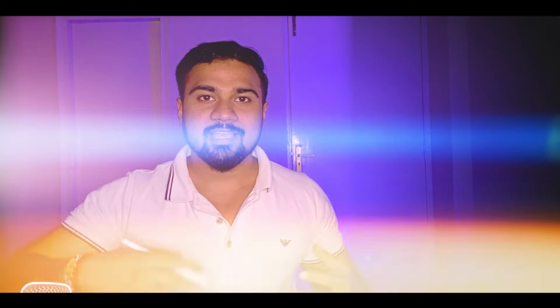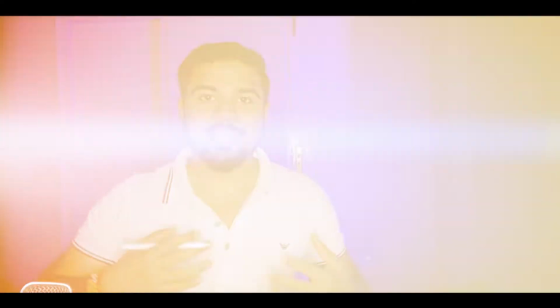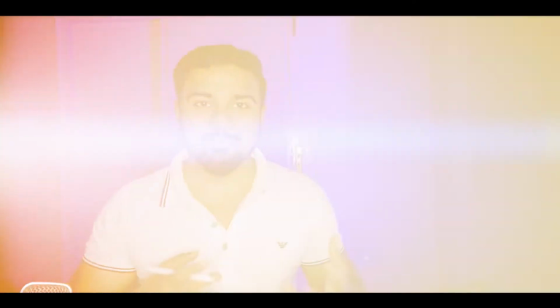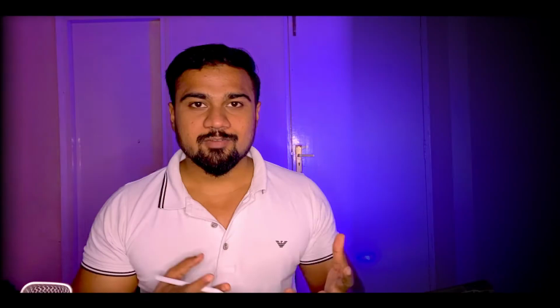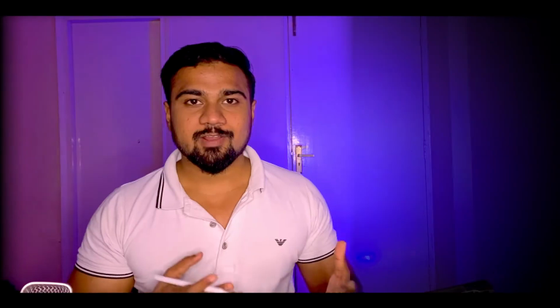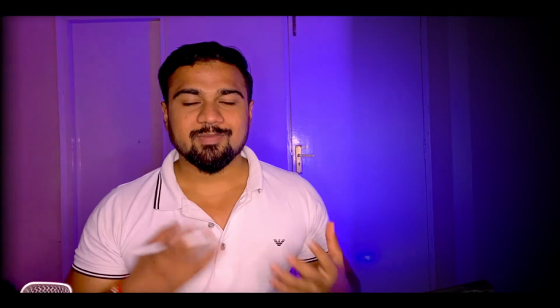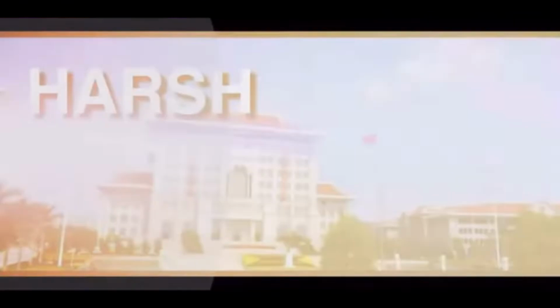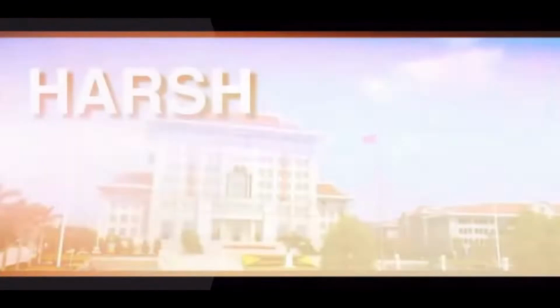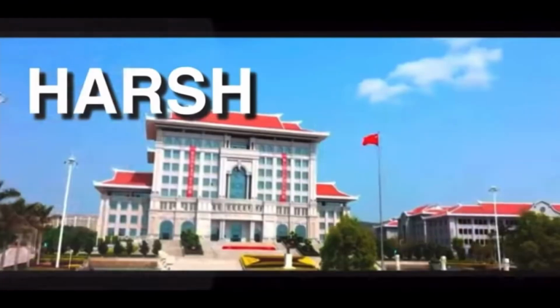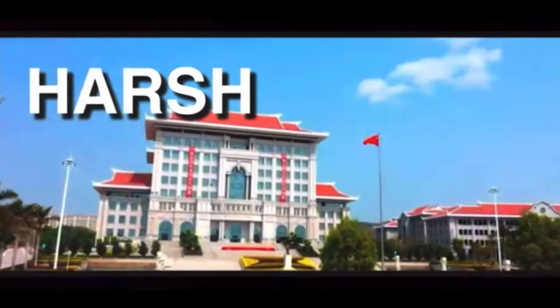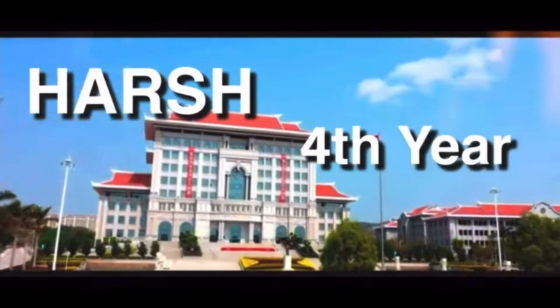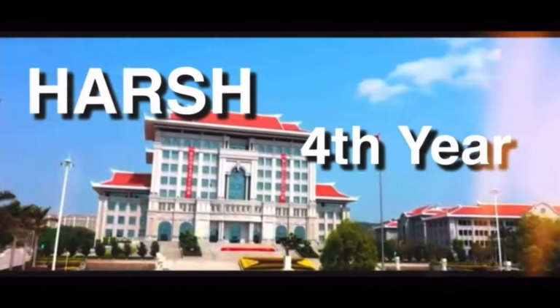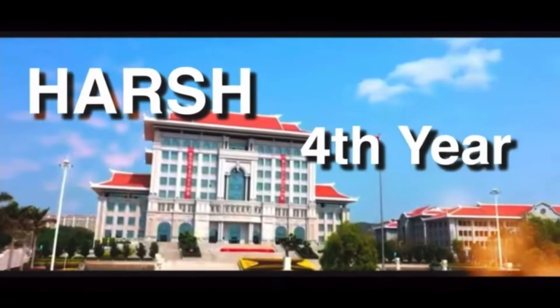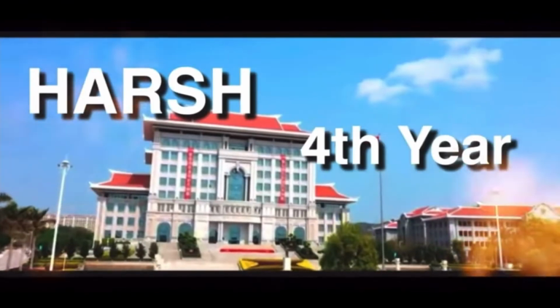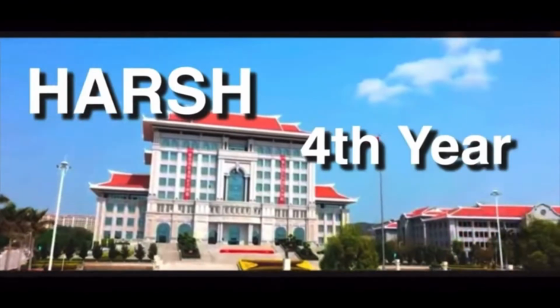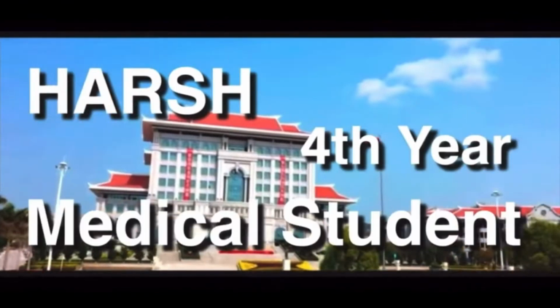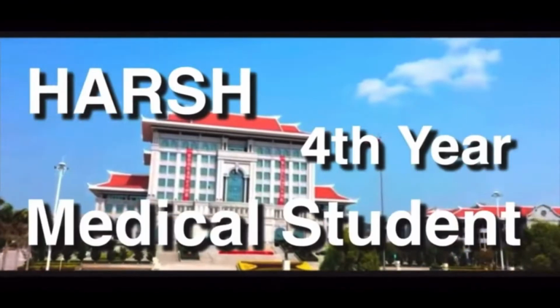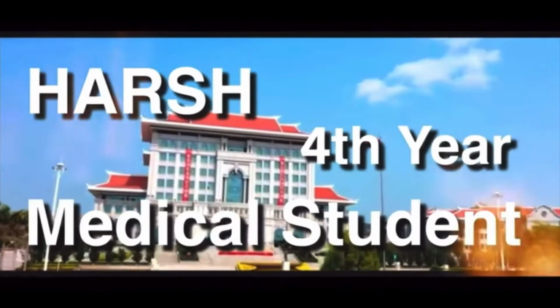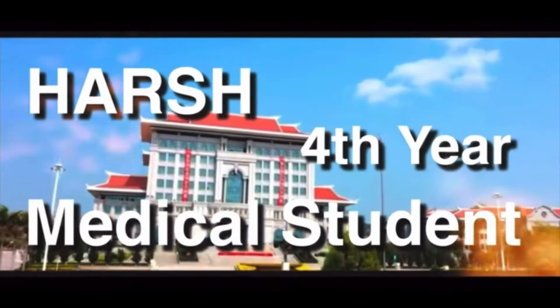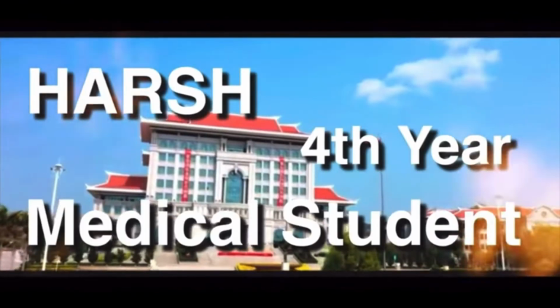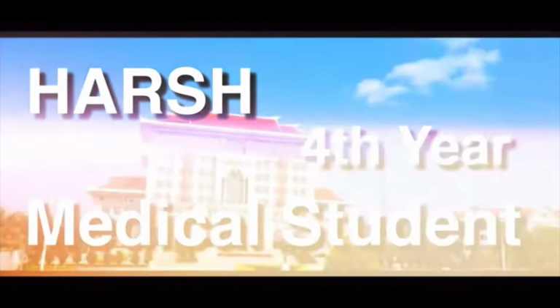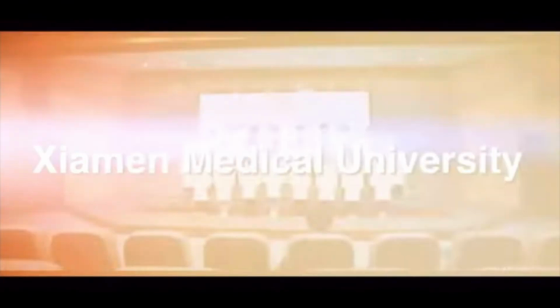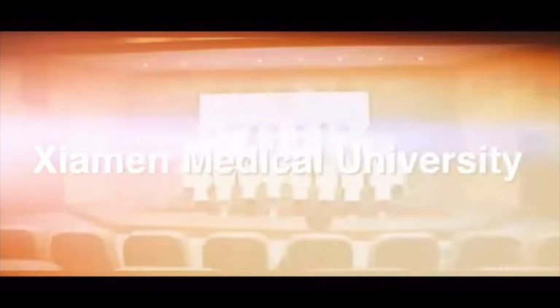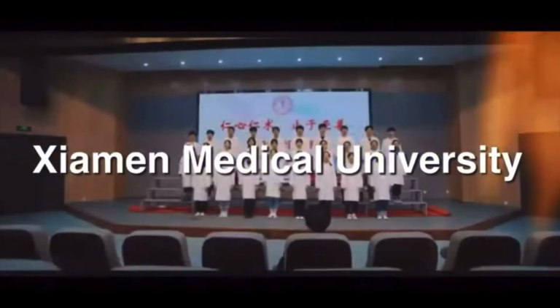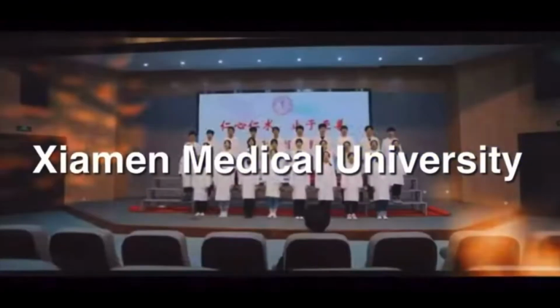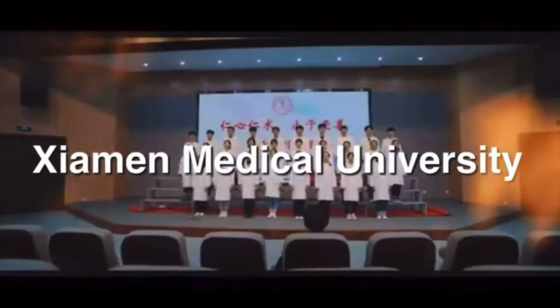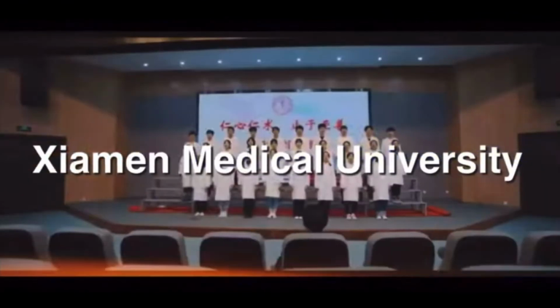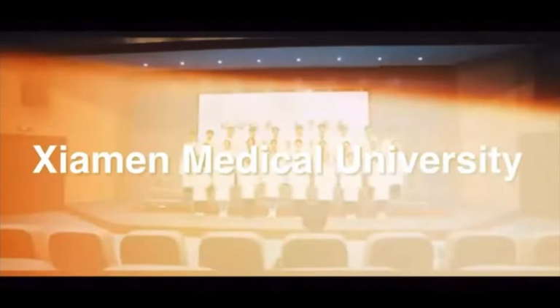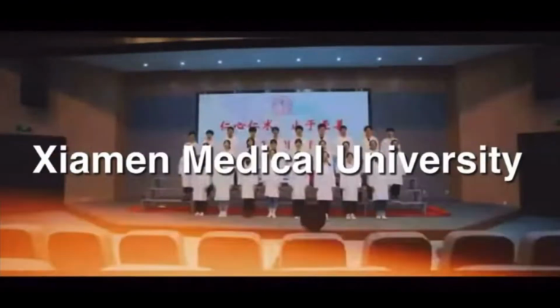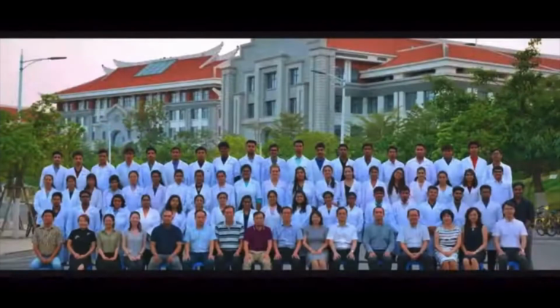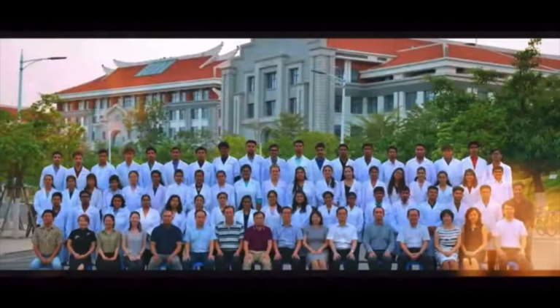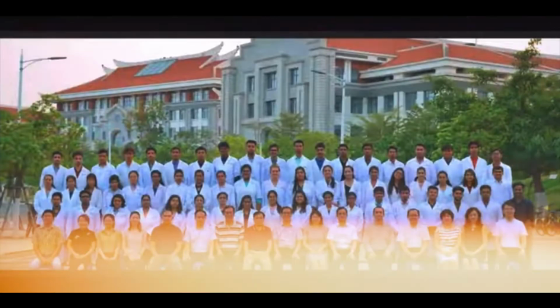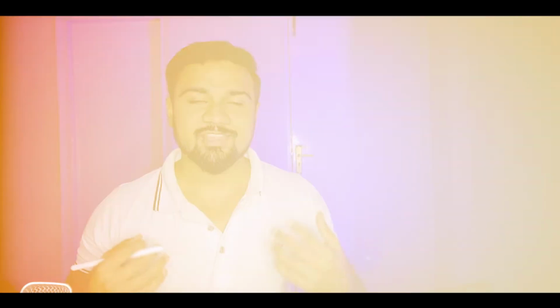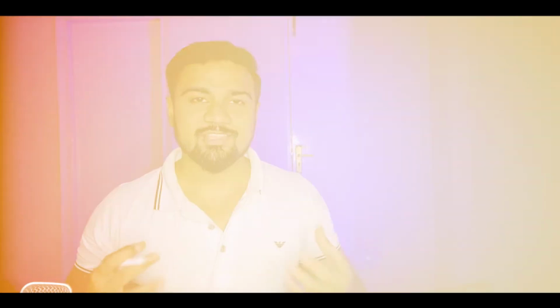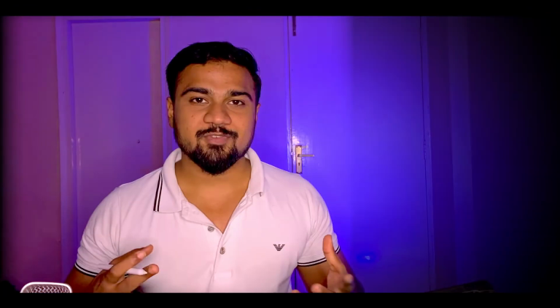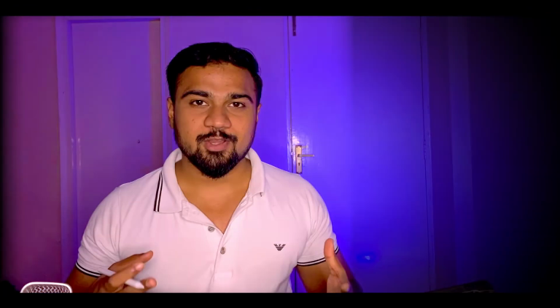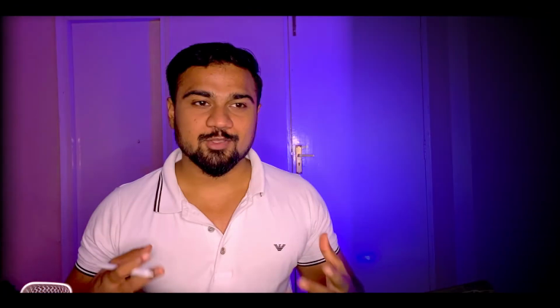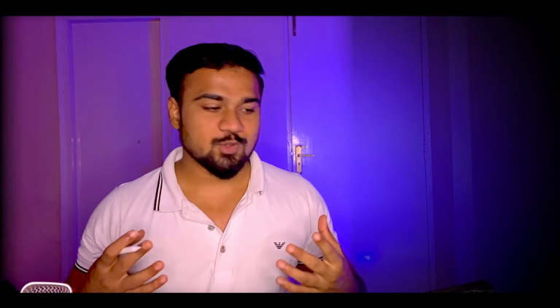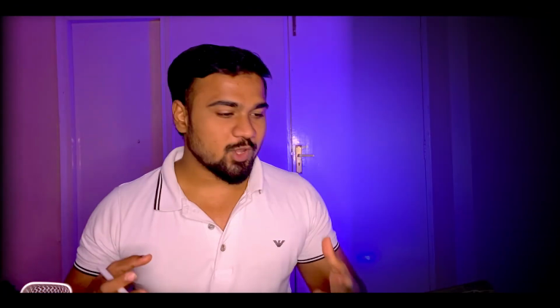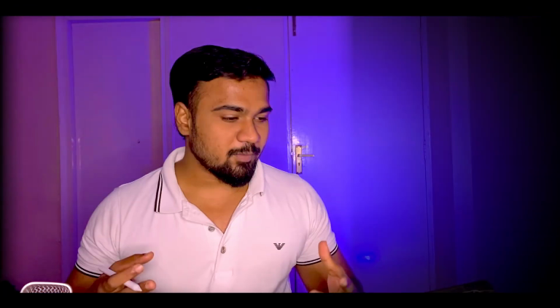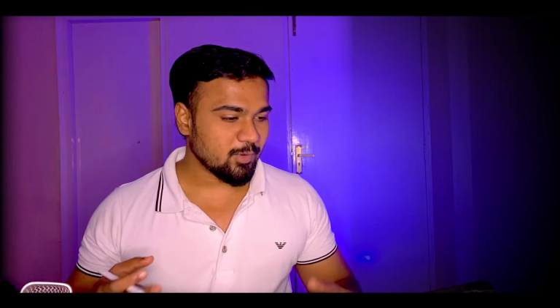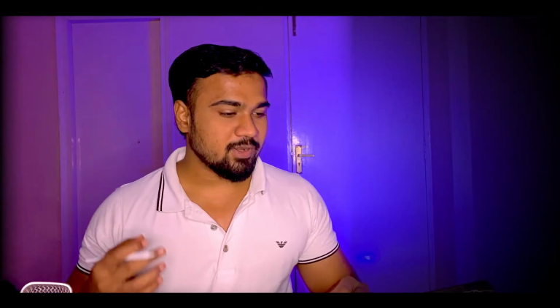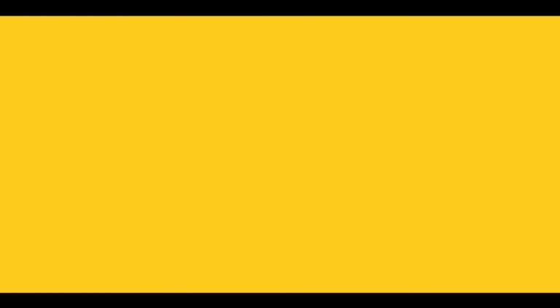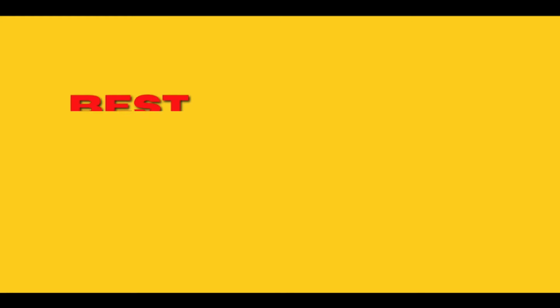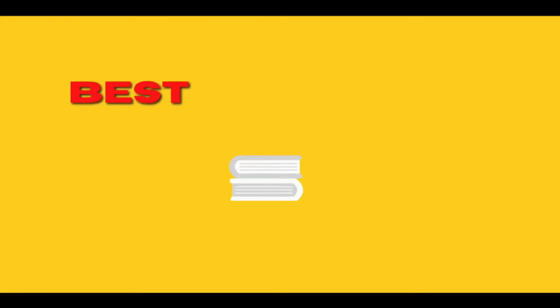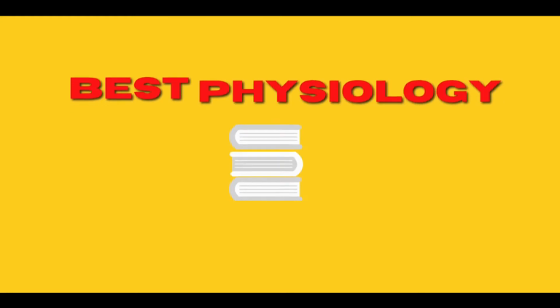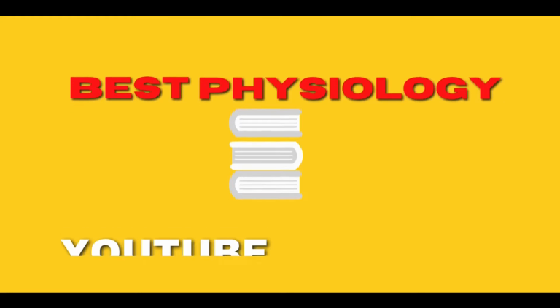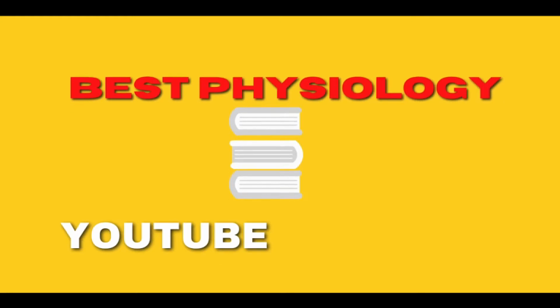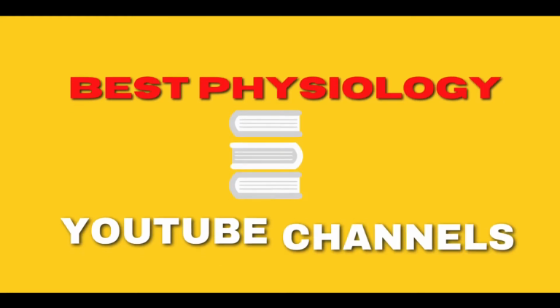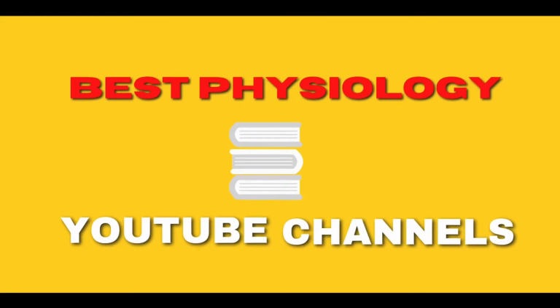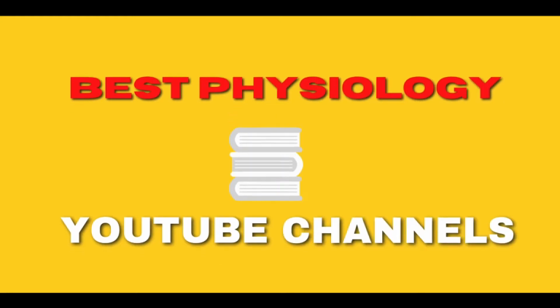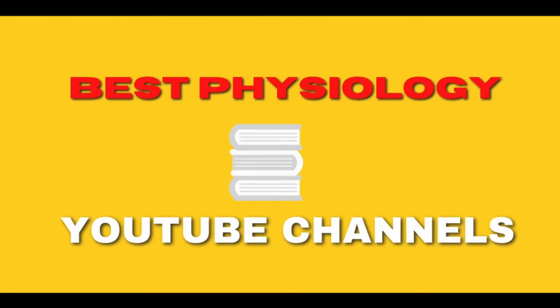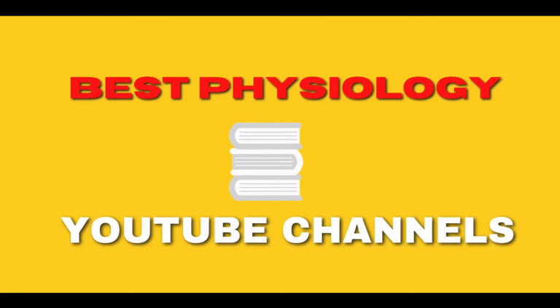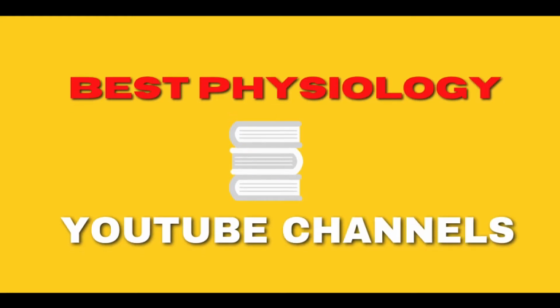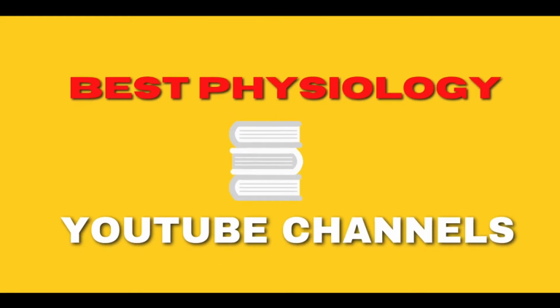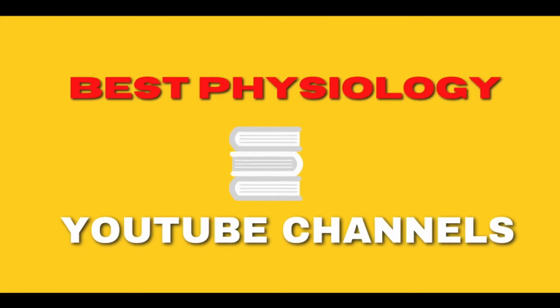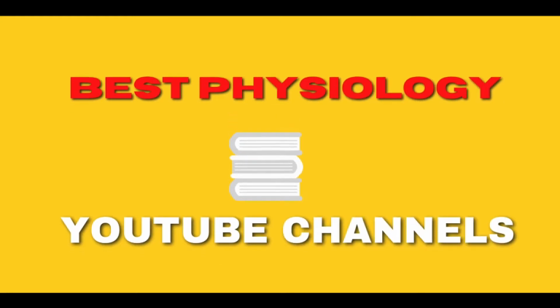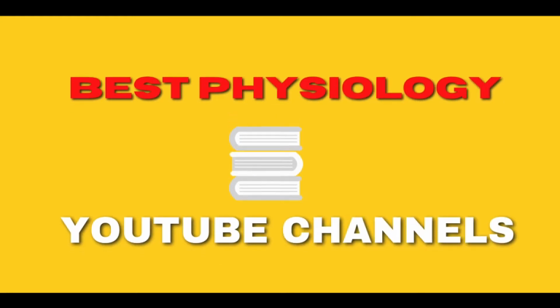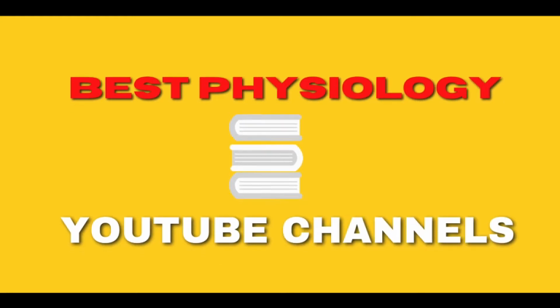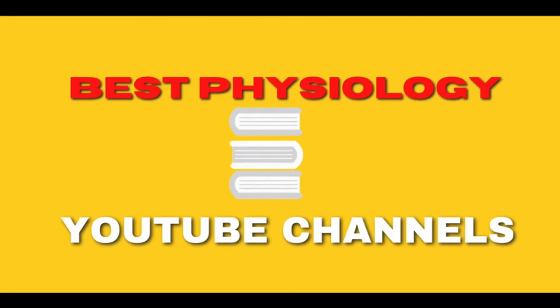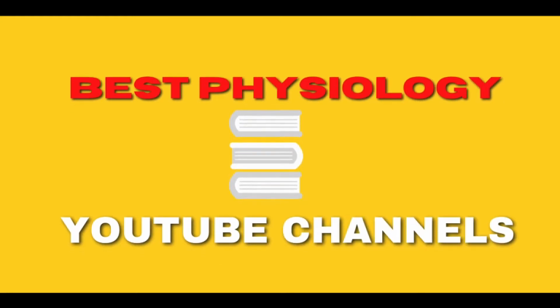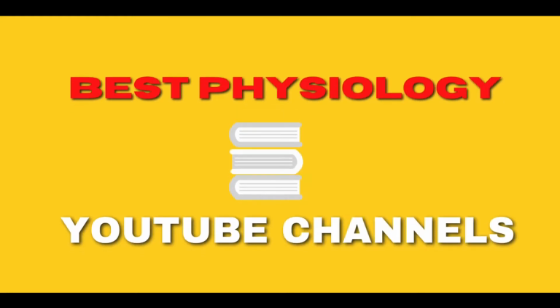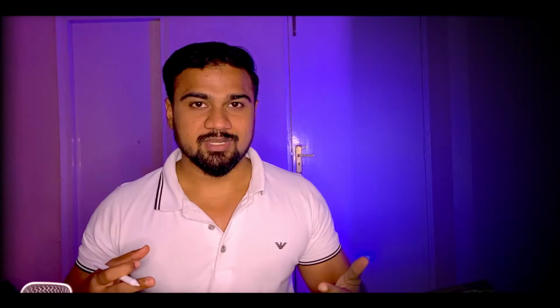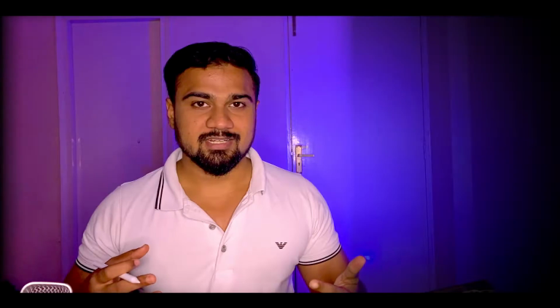Hello everyone, my name is Arshan. I am a fourth year medical student of Shaman Medical University and this video is all about the best physiology YouTube channels for medical students.